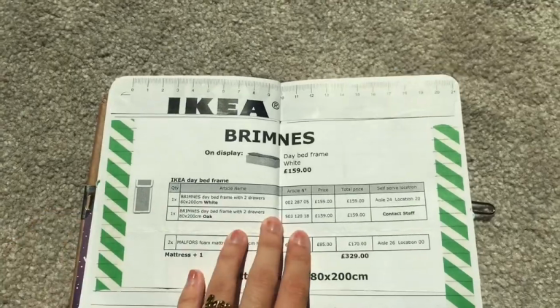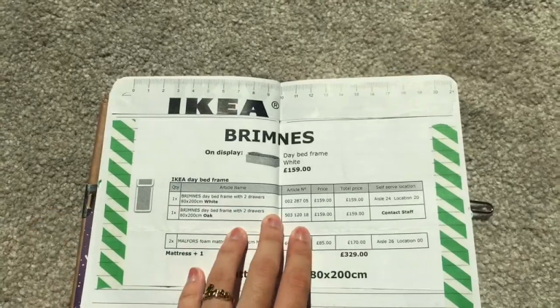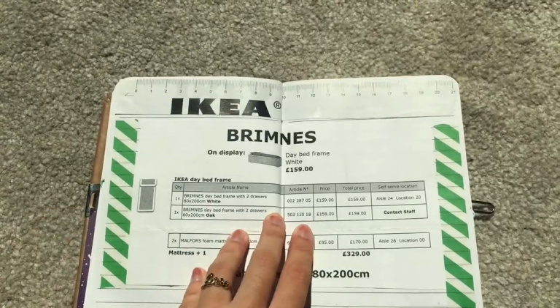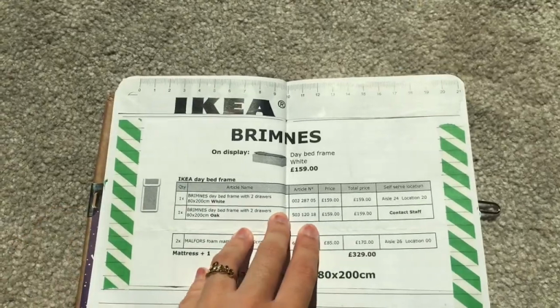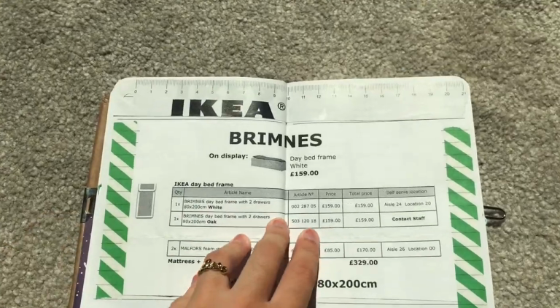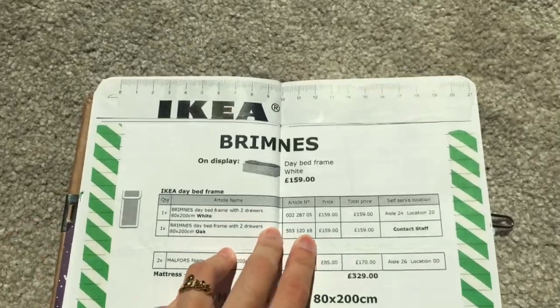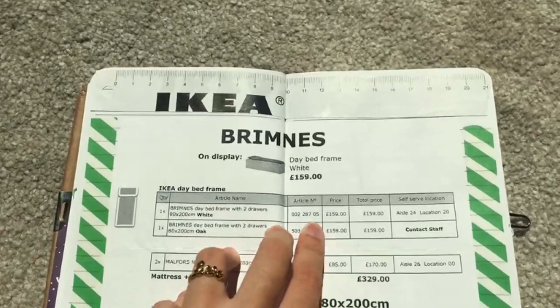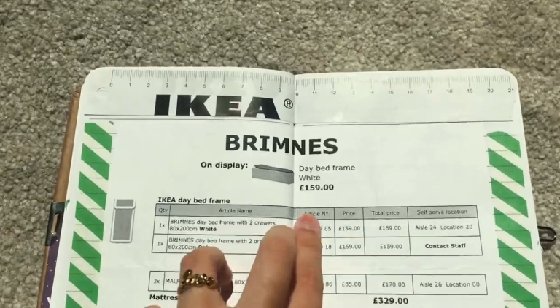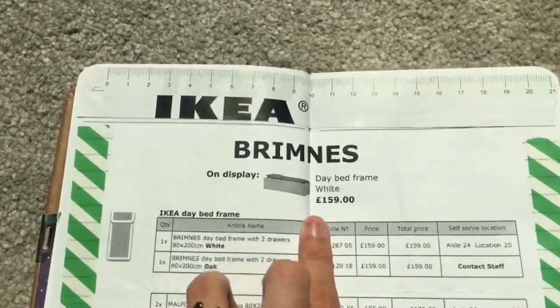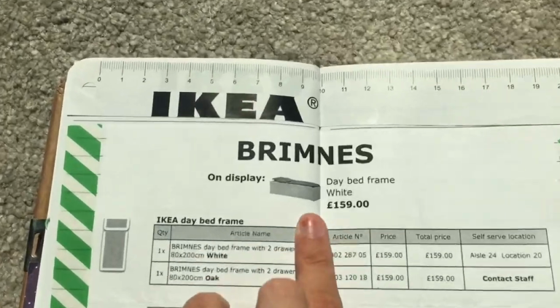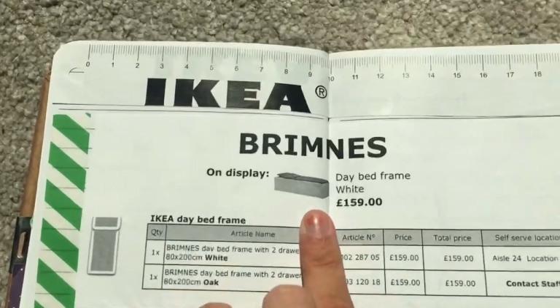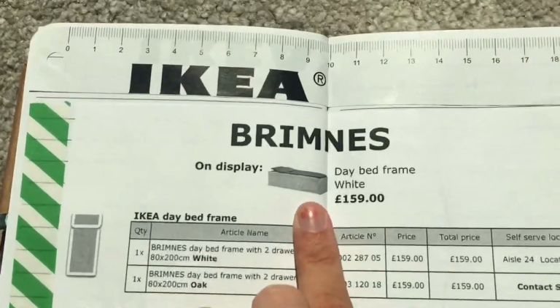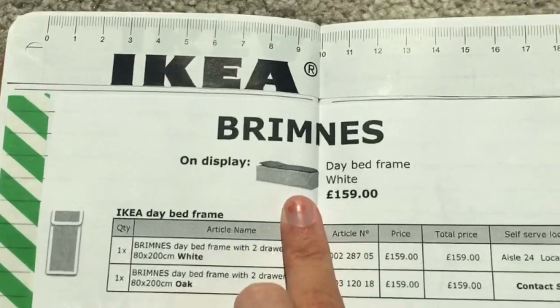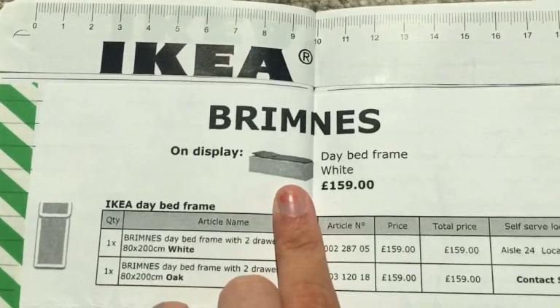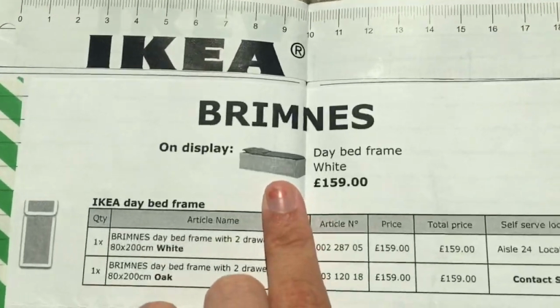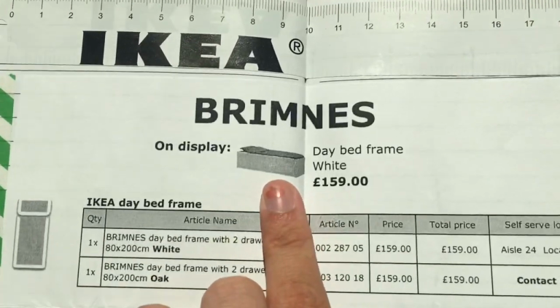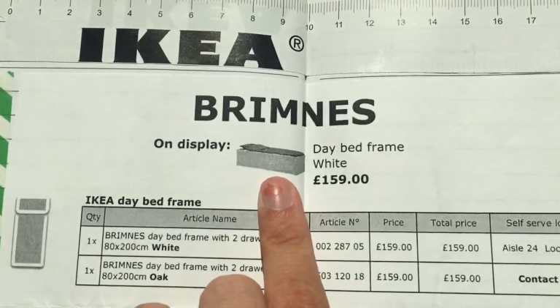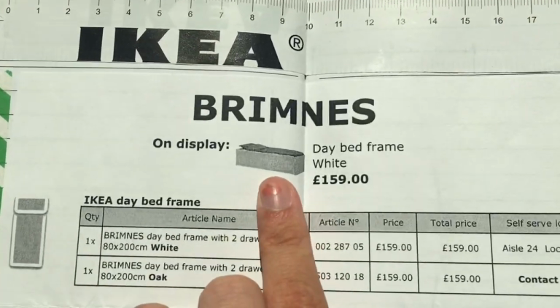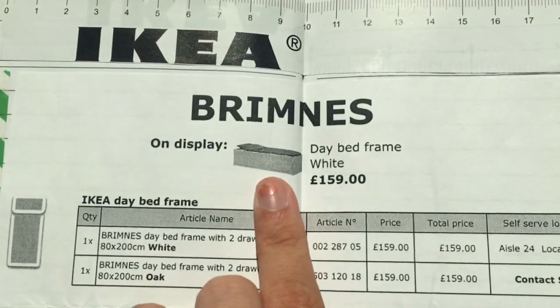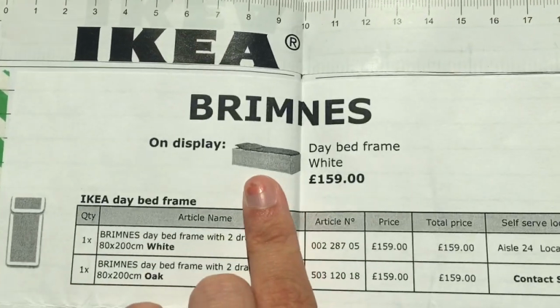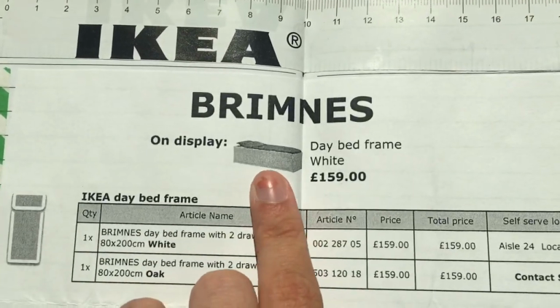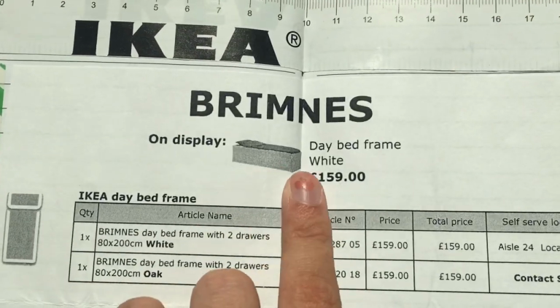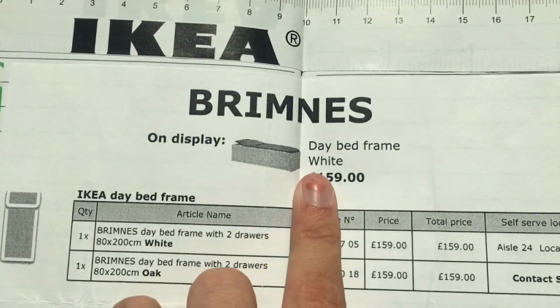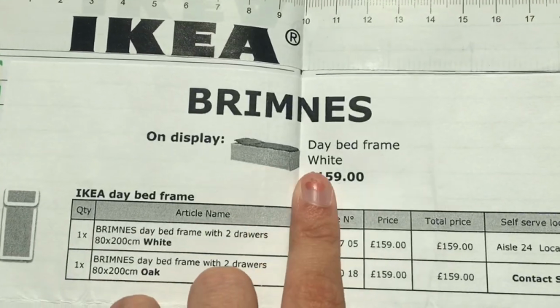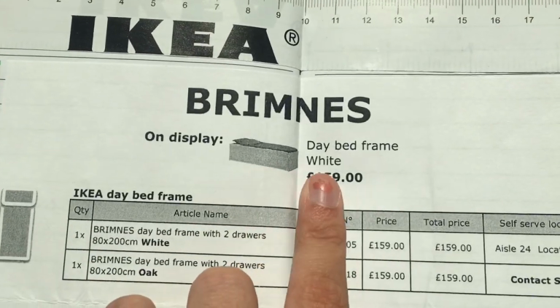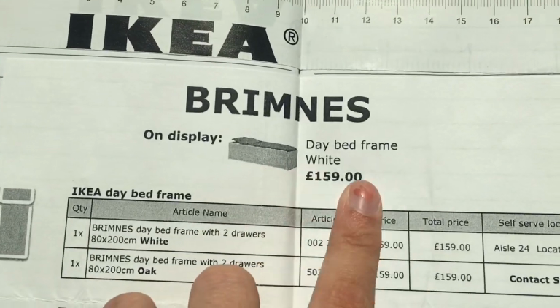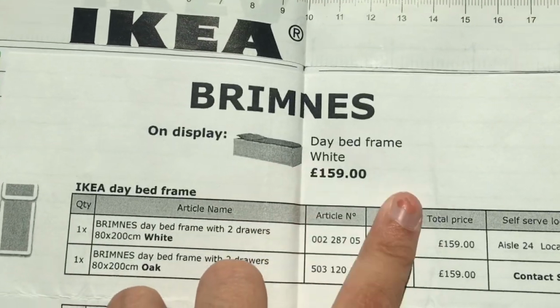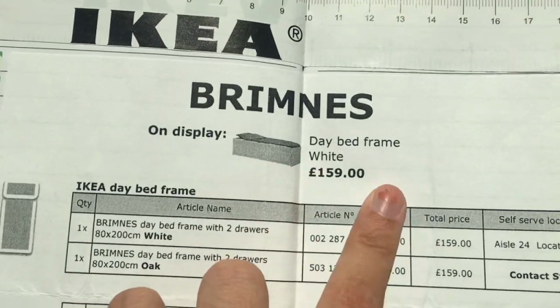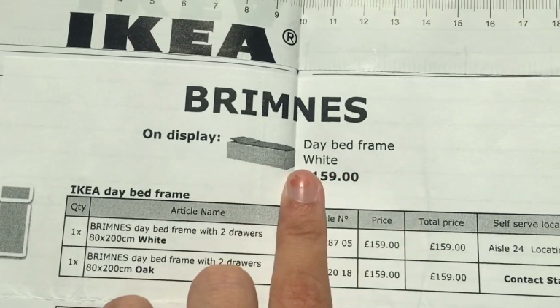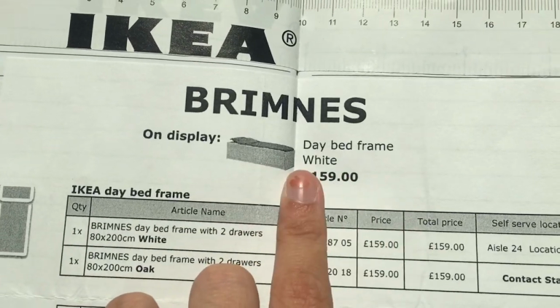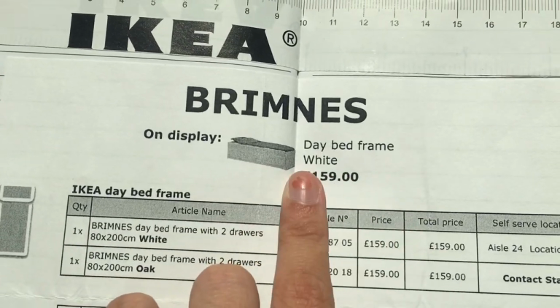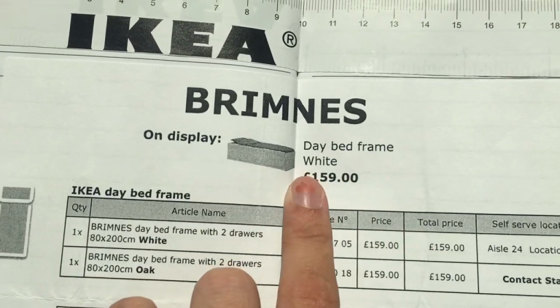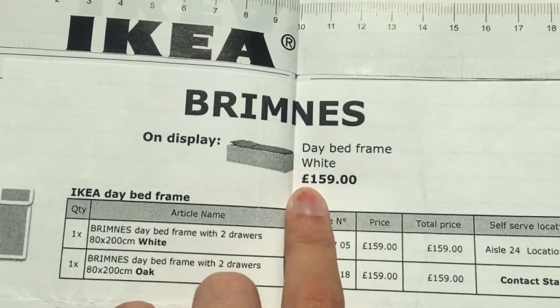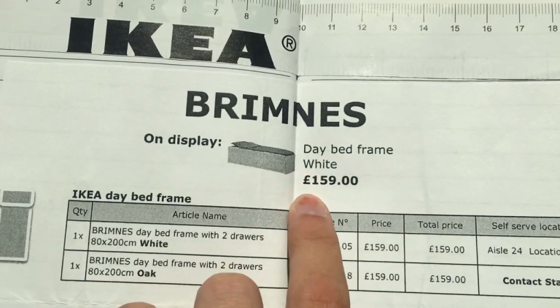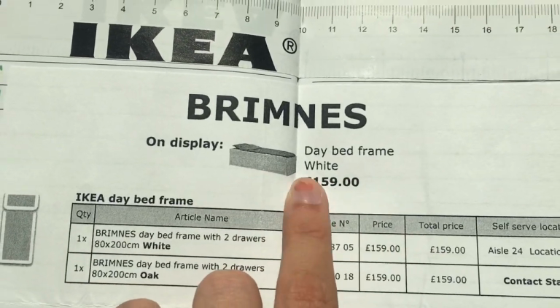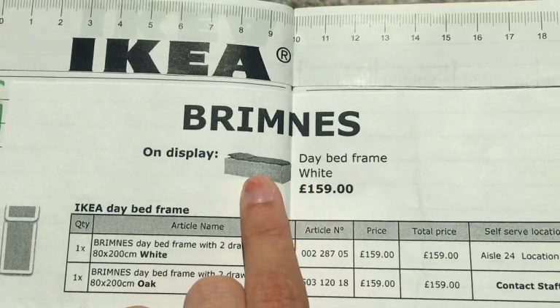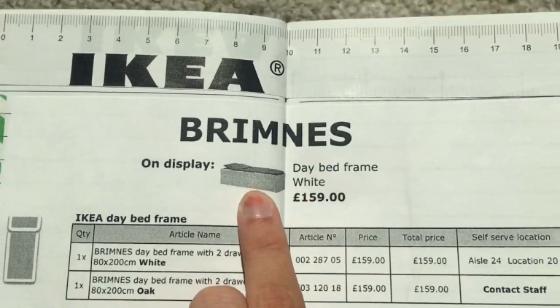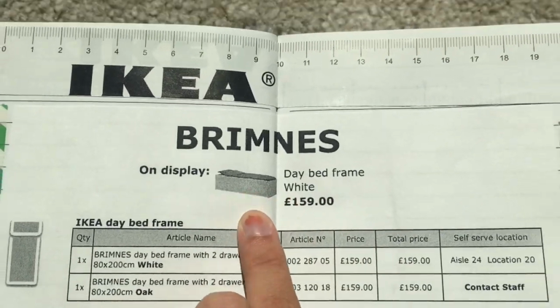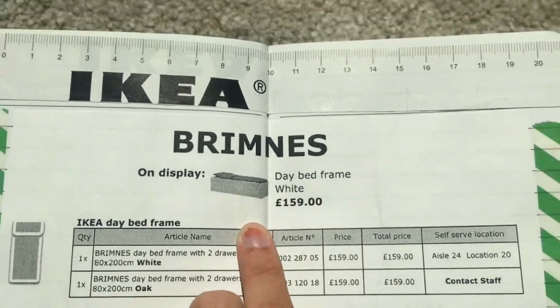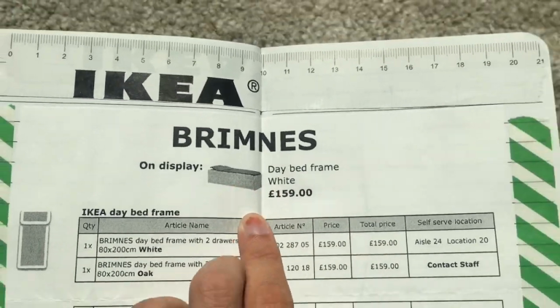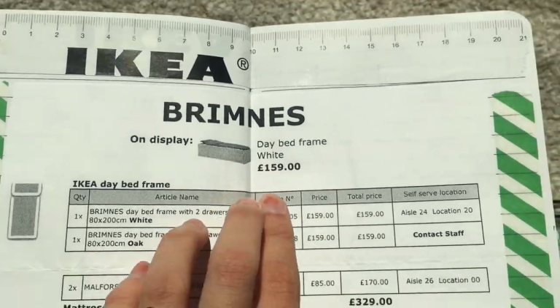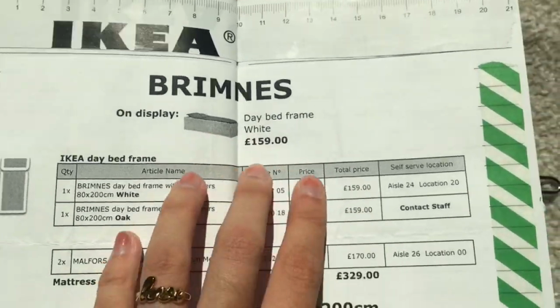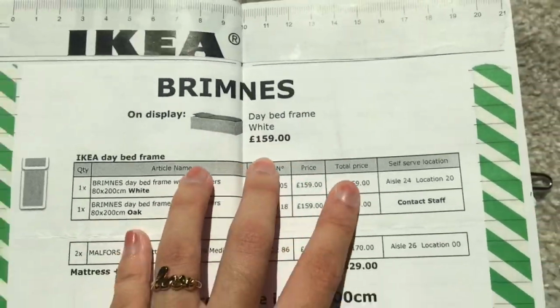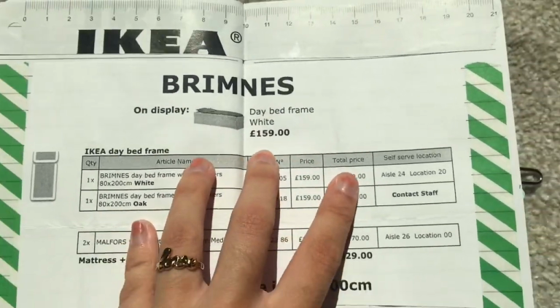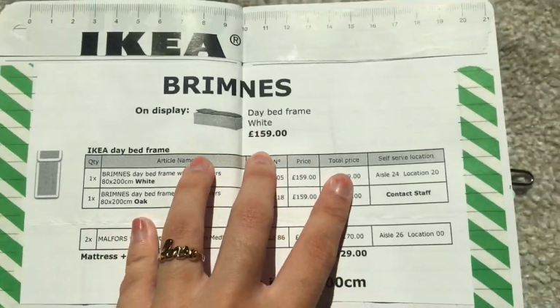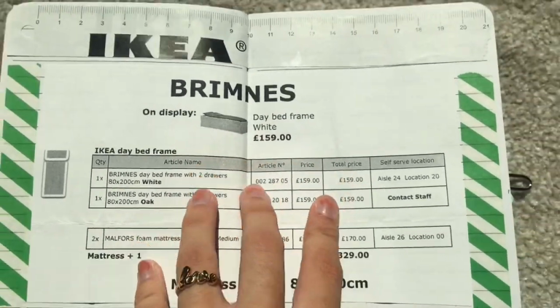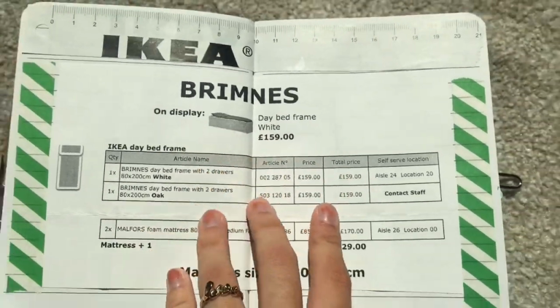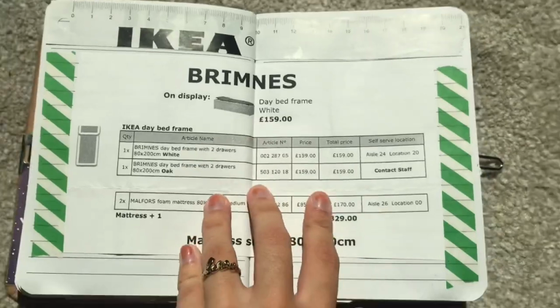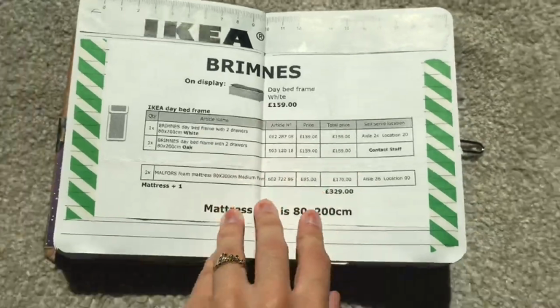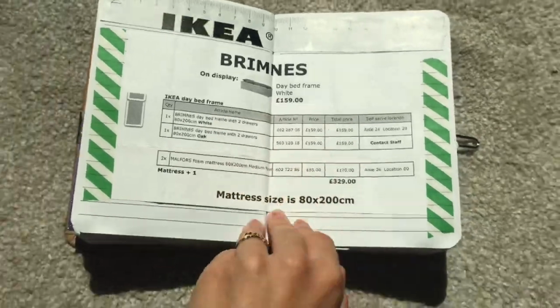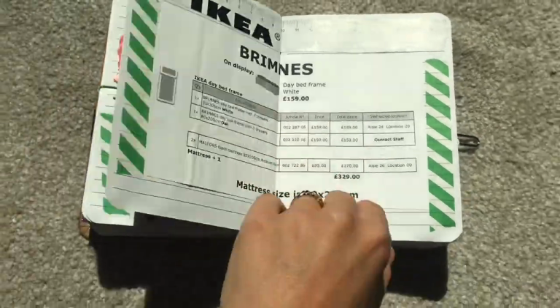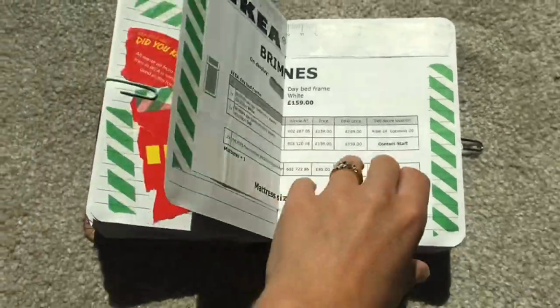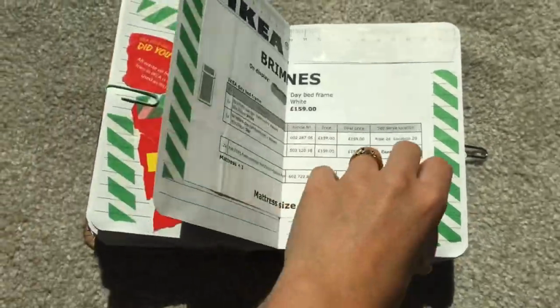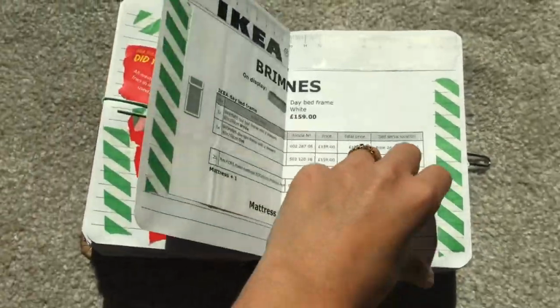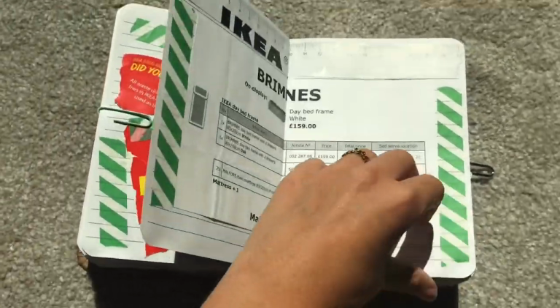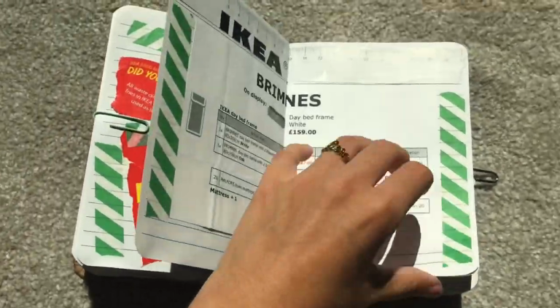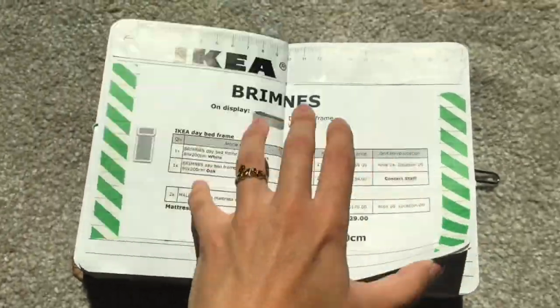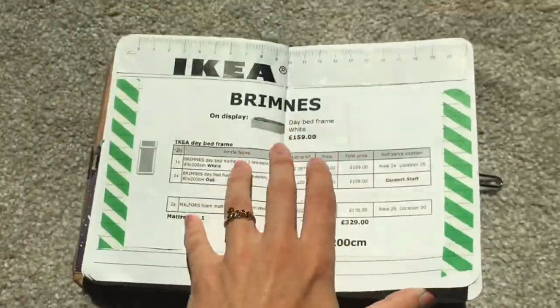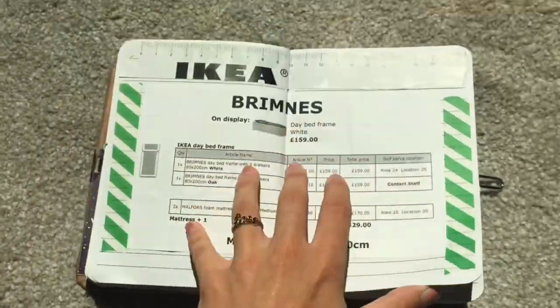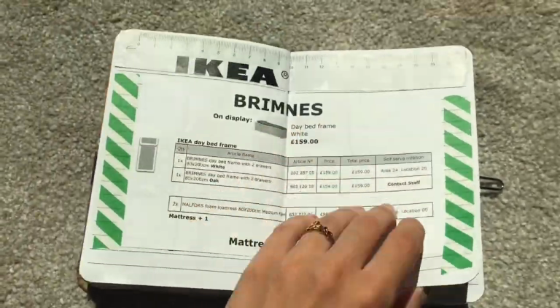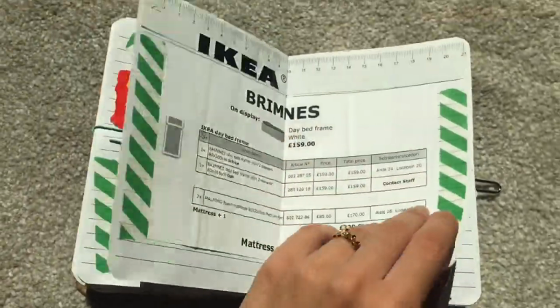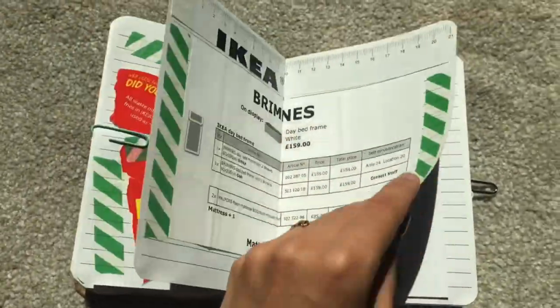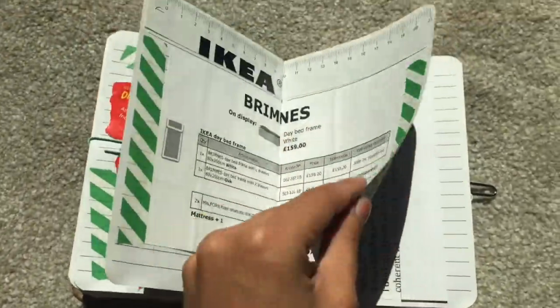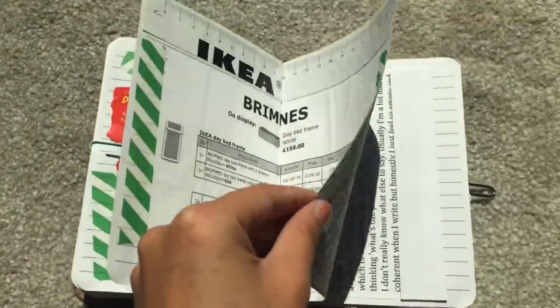We went to Ikea and I stuck in the map - well, it's not really a map, it's like the whatever. I was looking at the day bed, which I actually have now, so I just stuck that in.